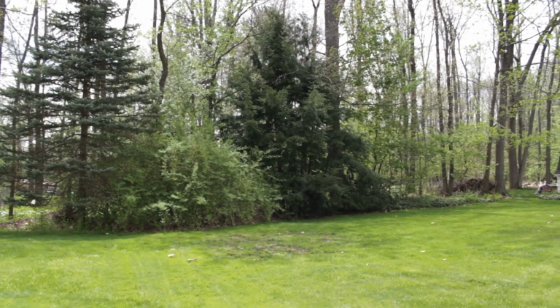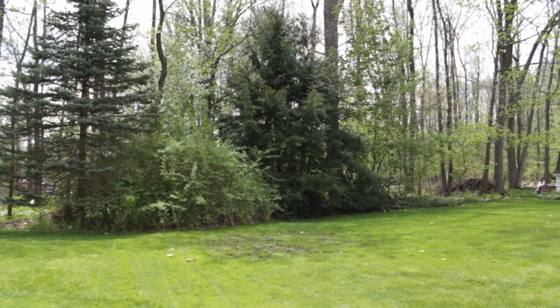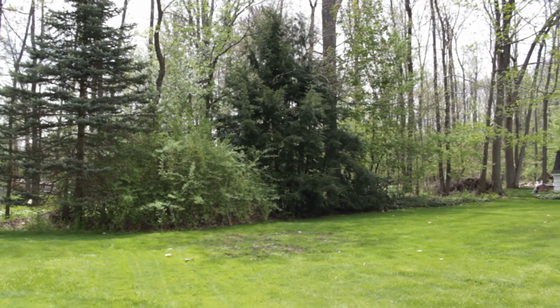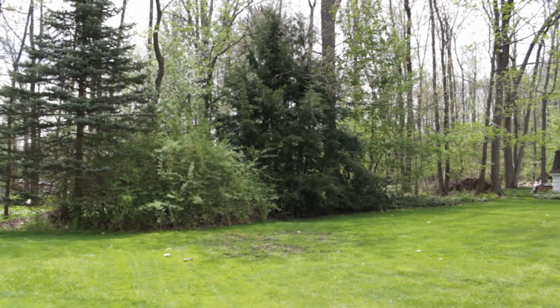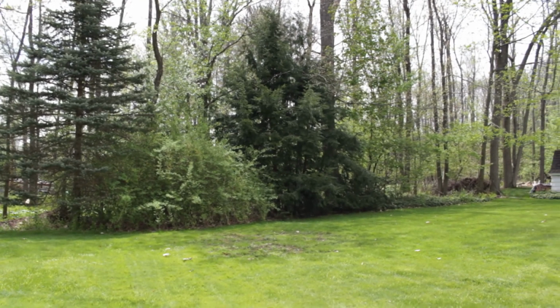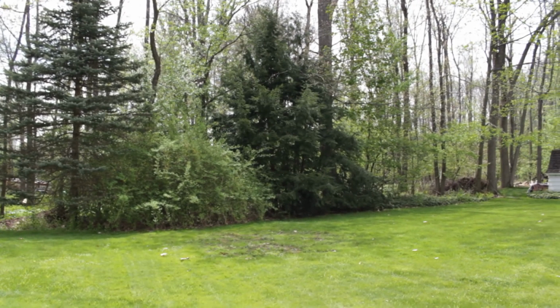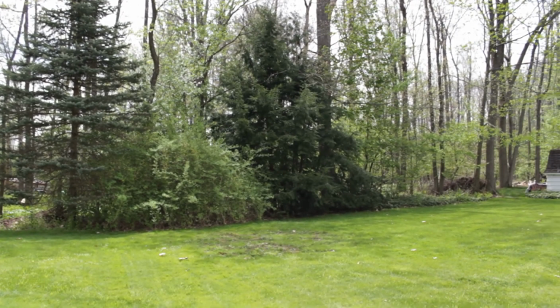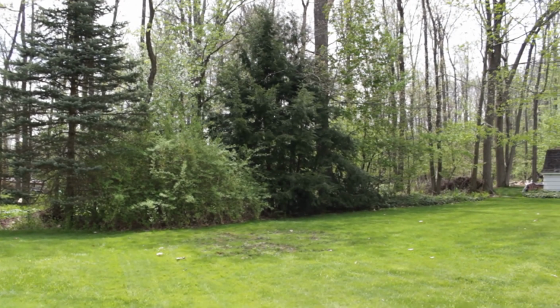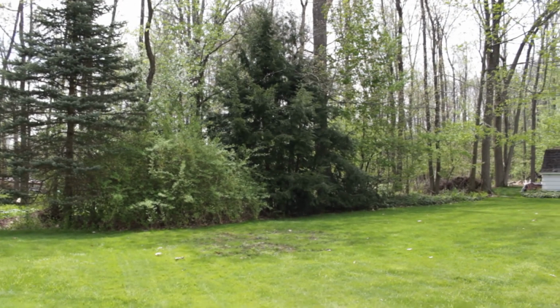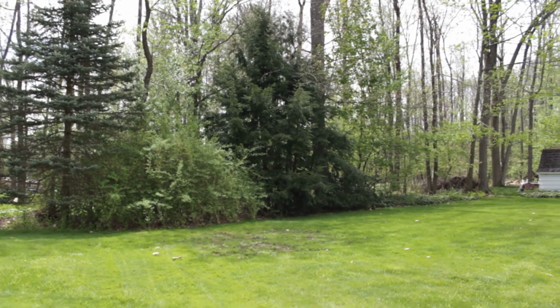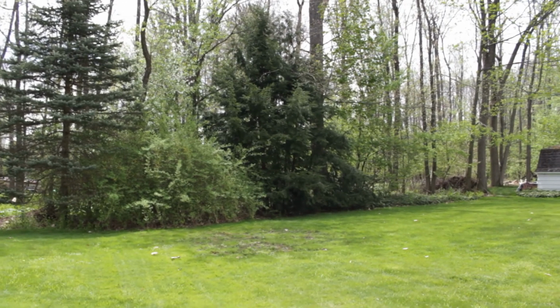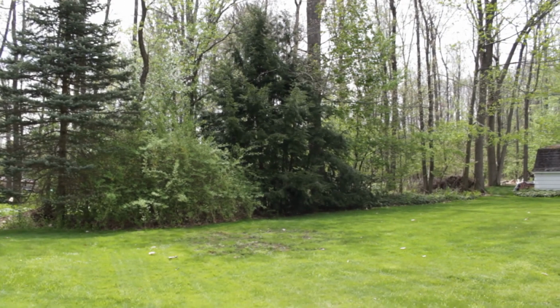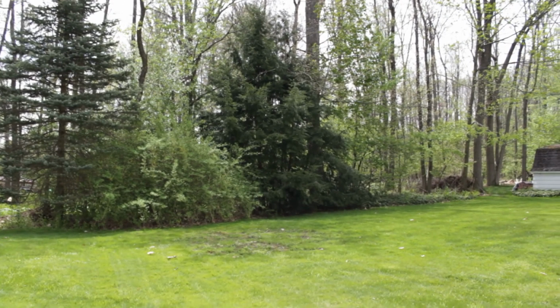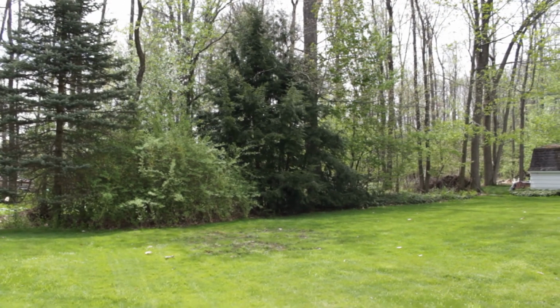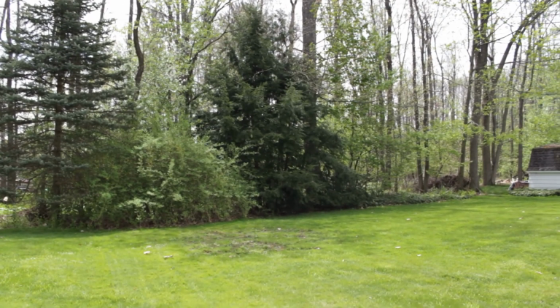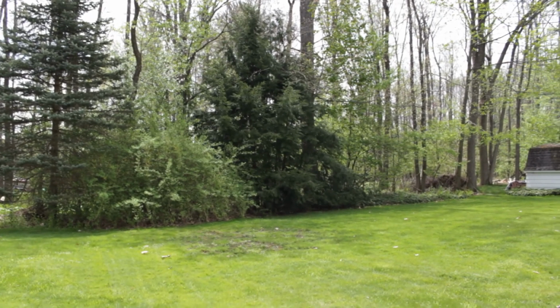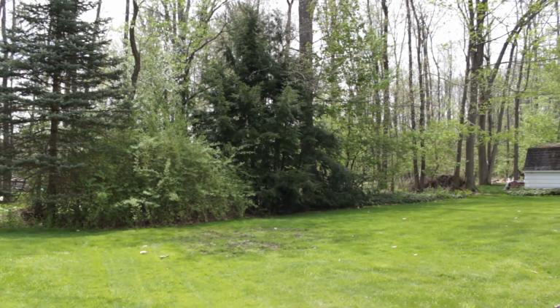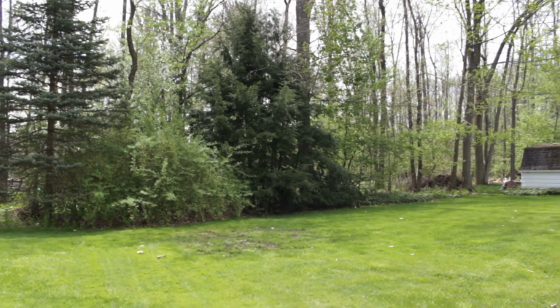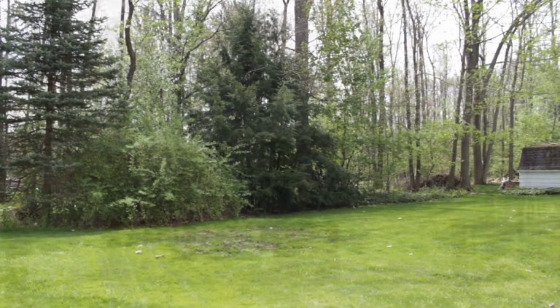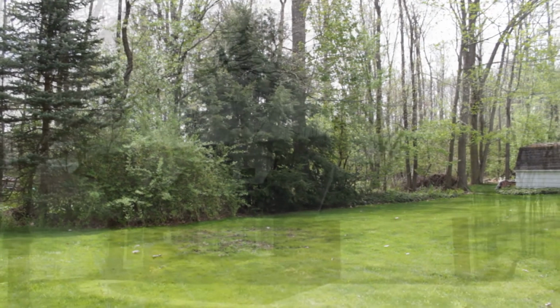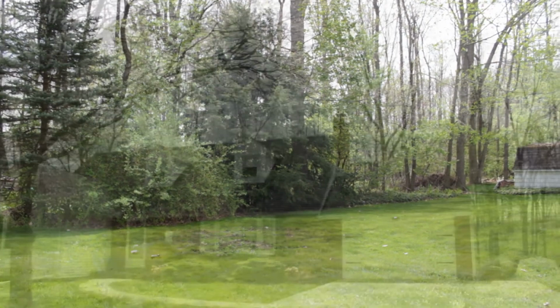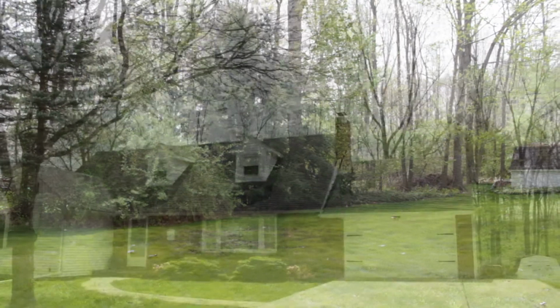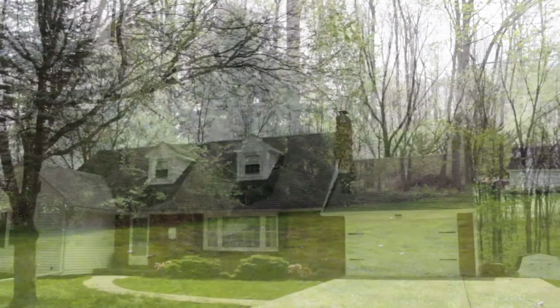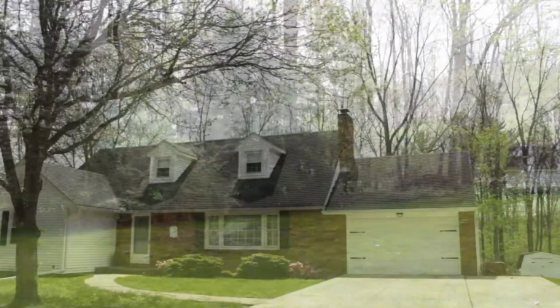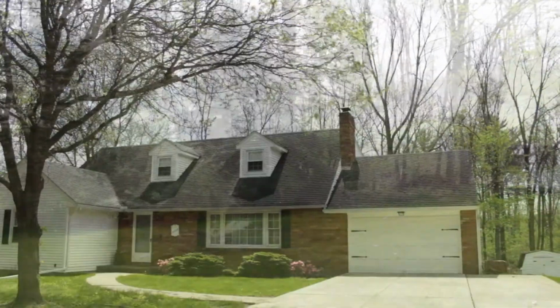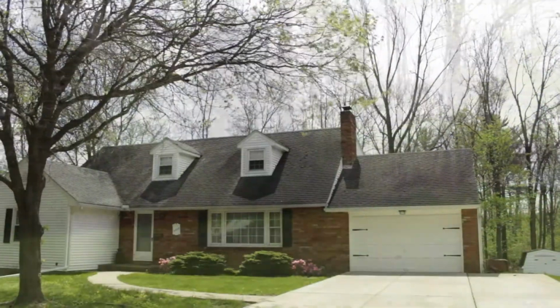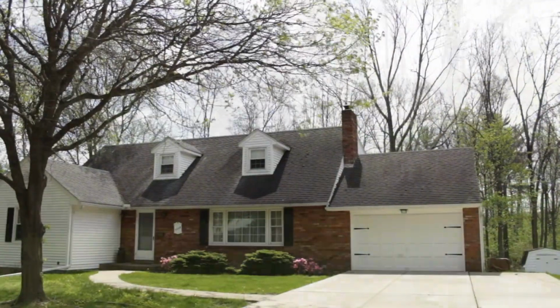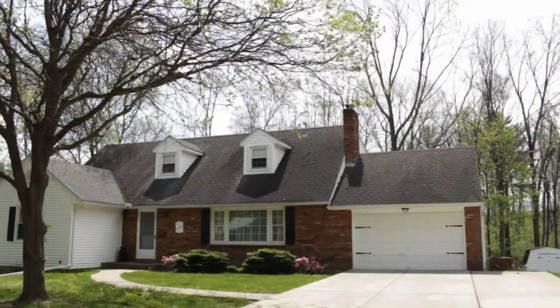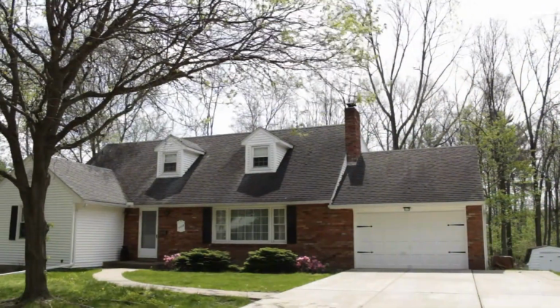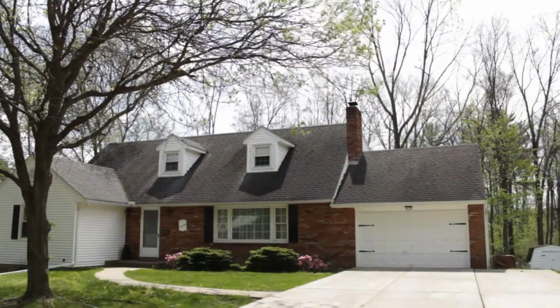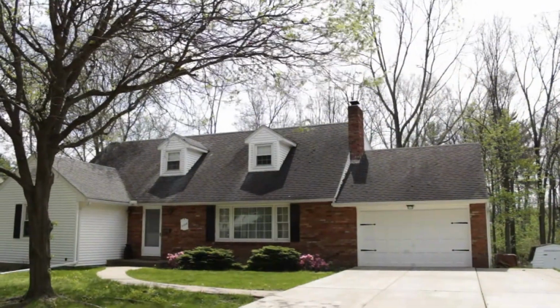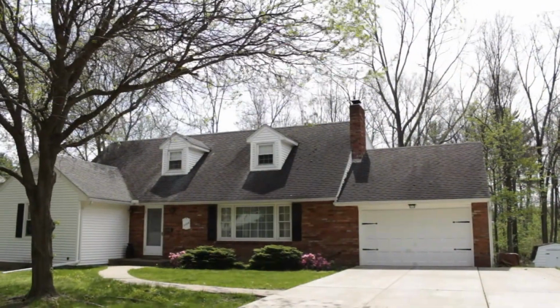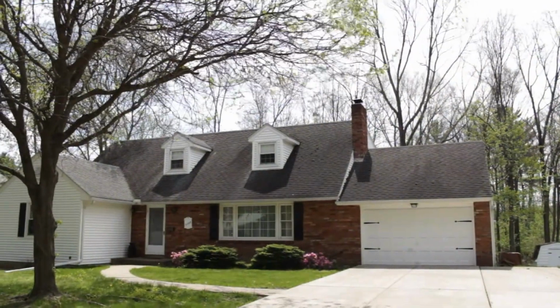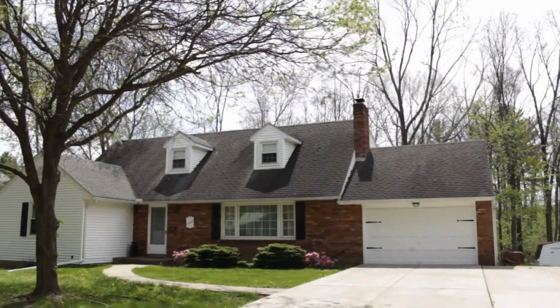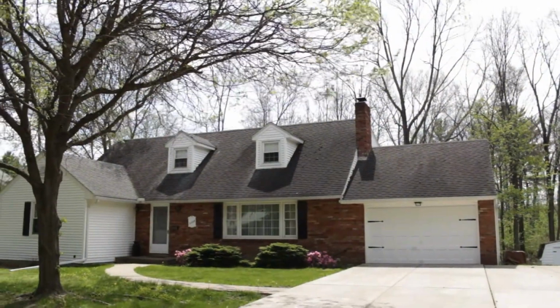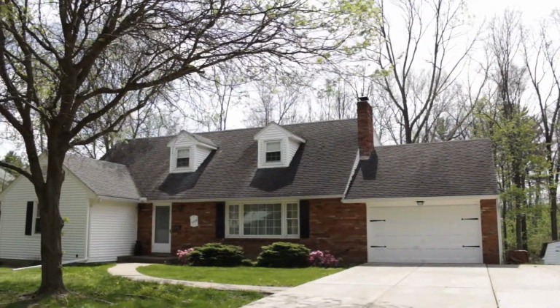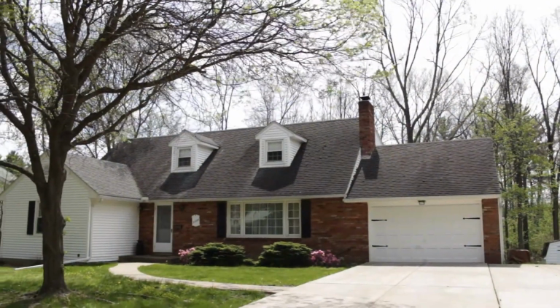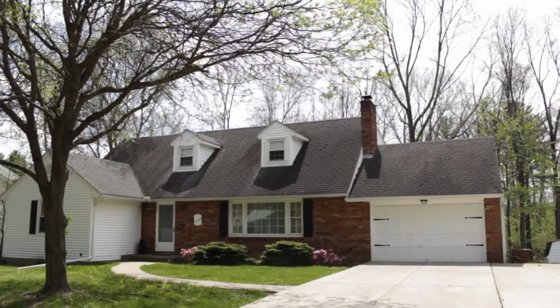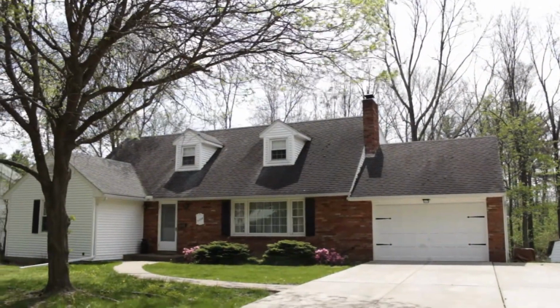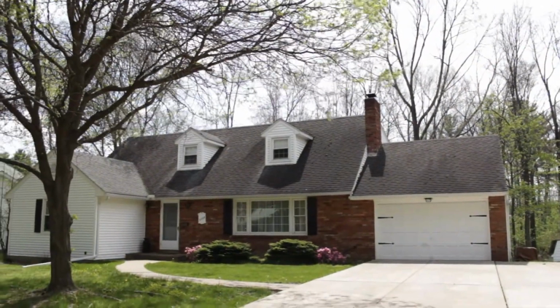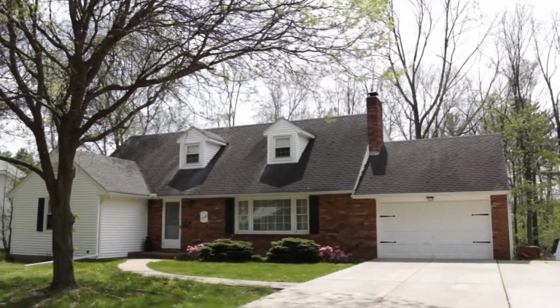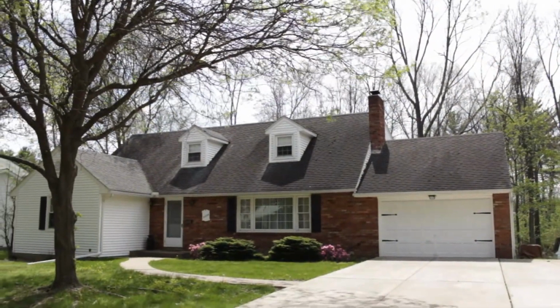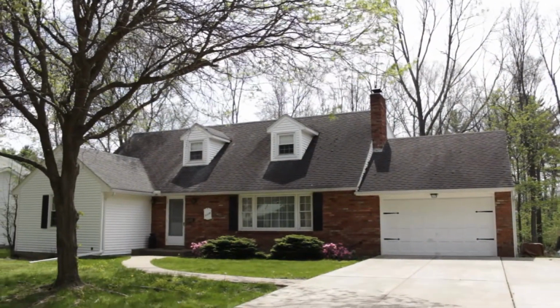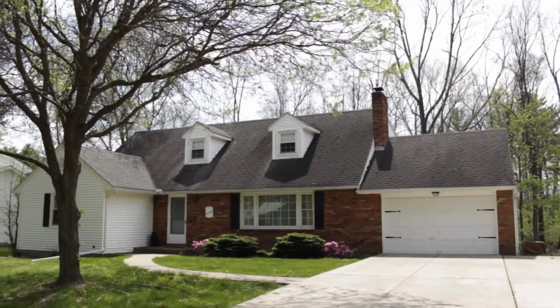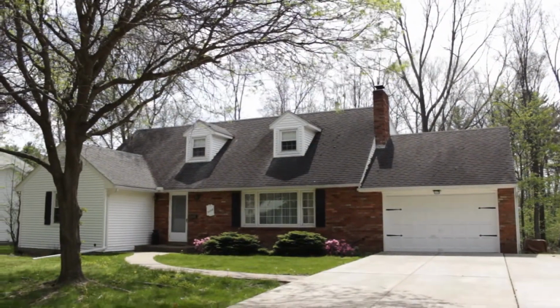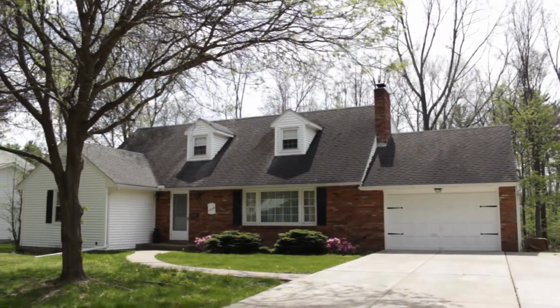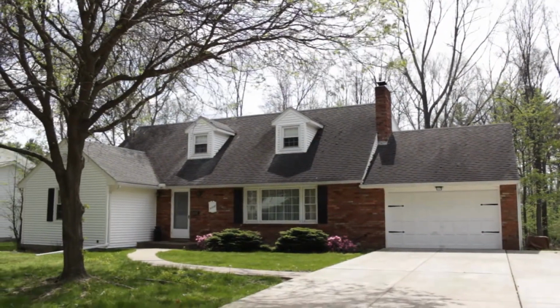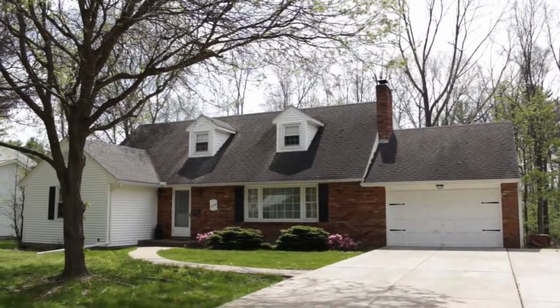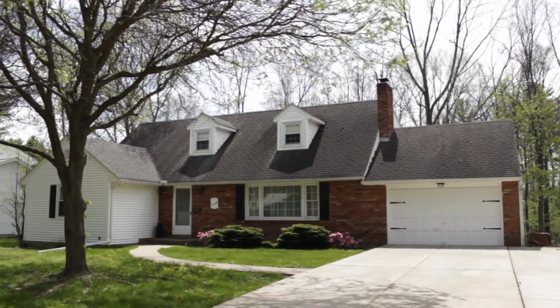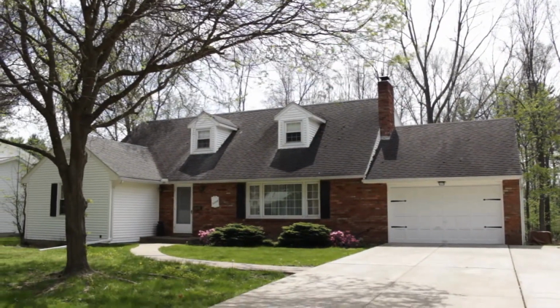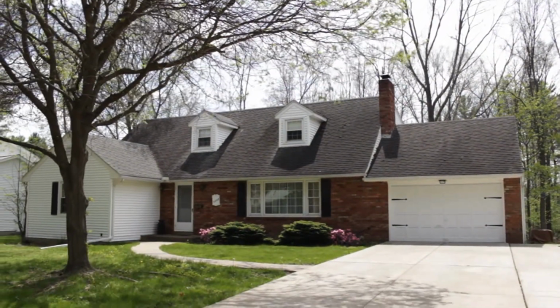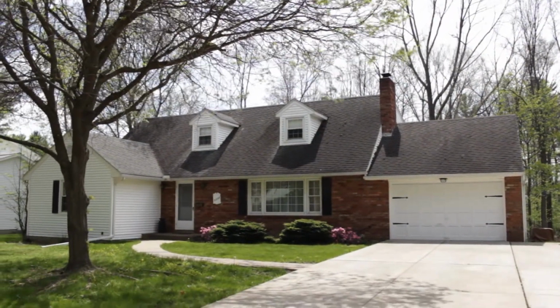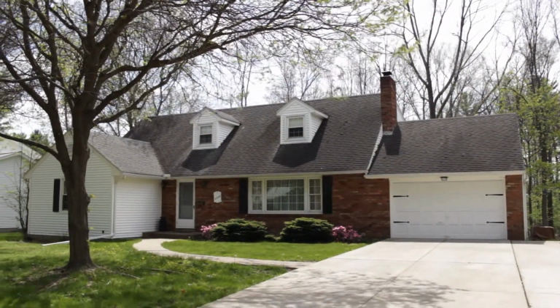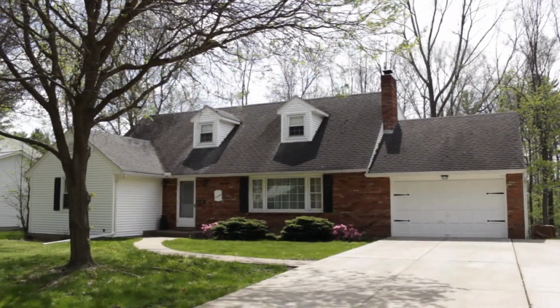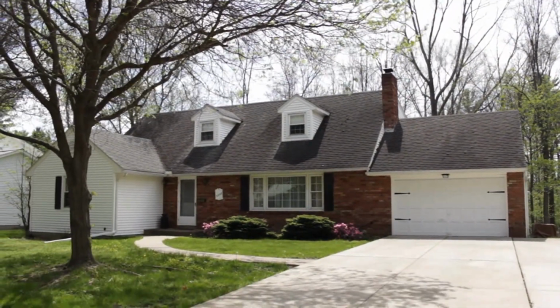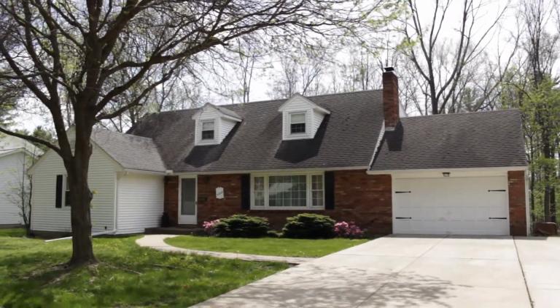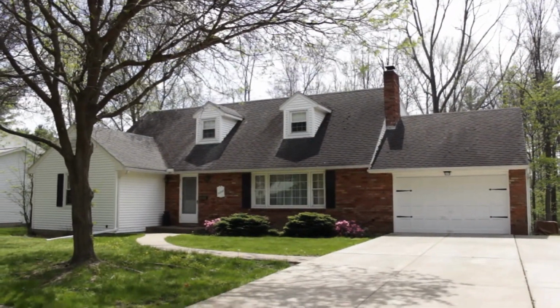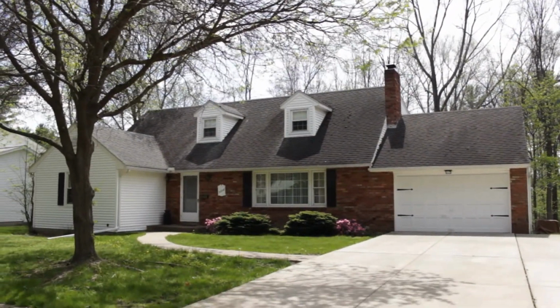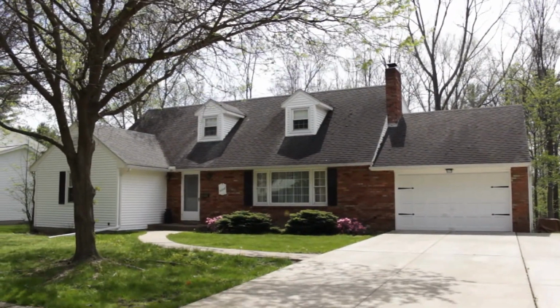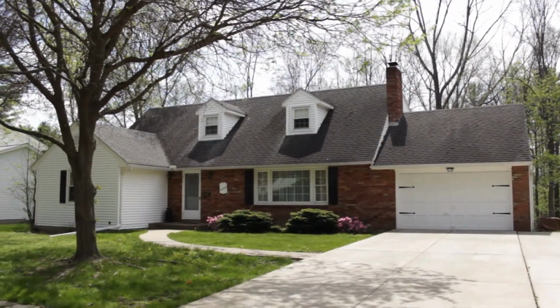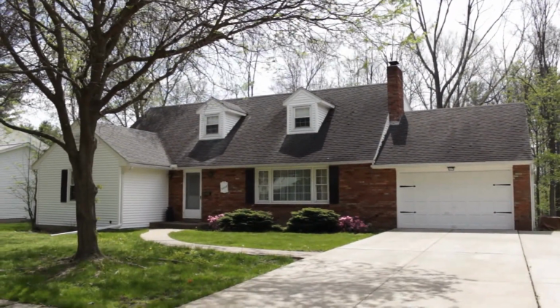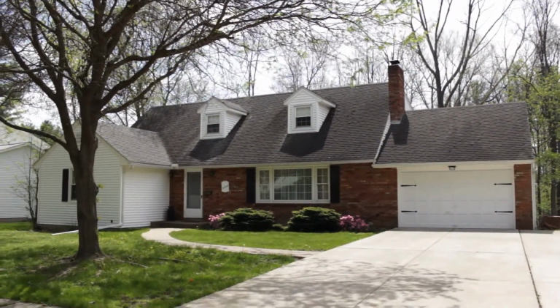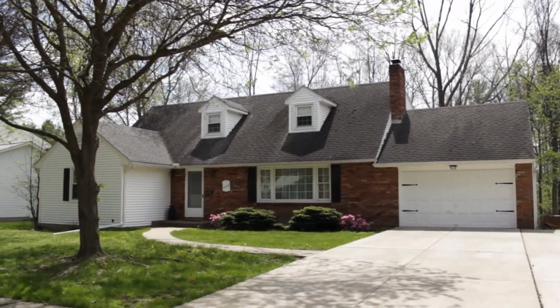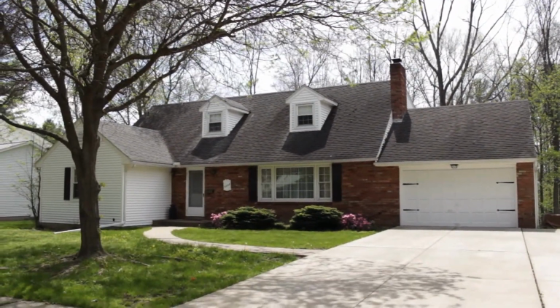Four bedrooms, two baths, almost 2,500 square feet in a beautiful neighborhood at 3008 Phyllis Street in Endwell.